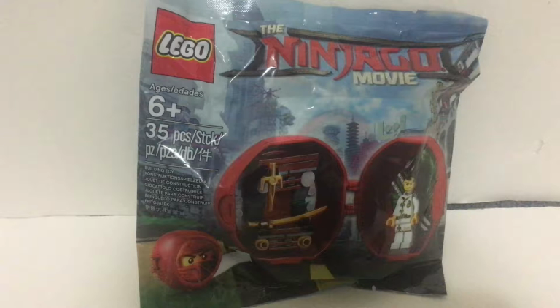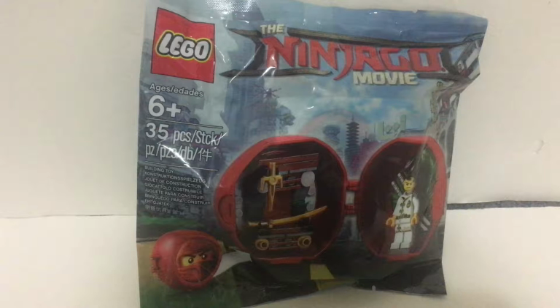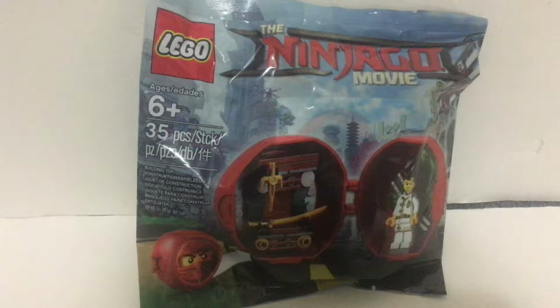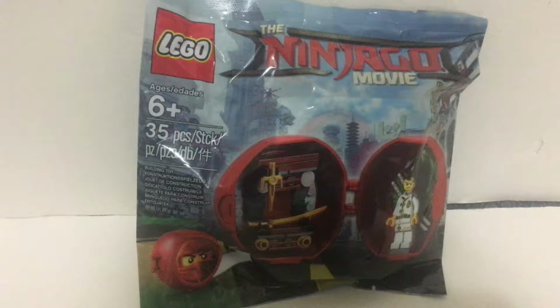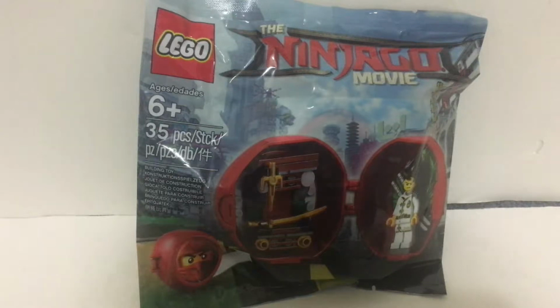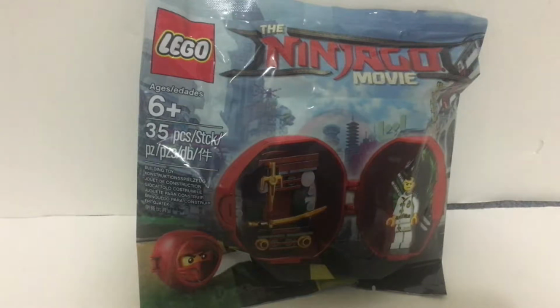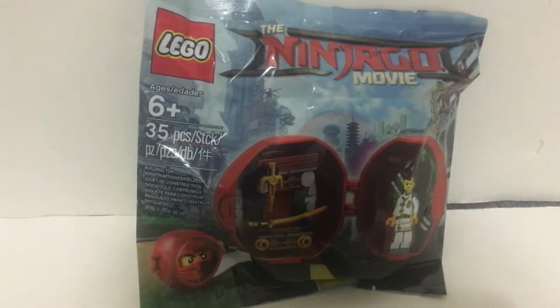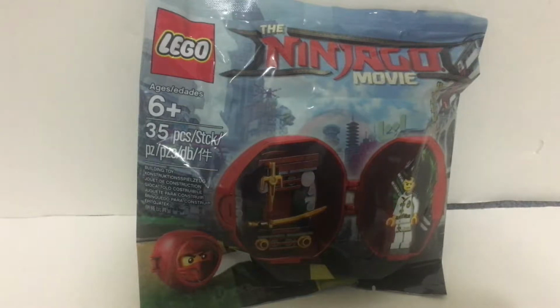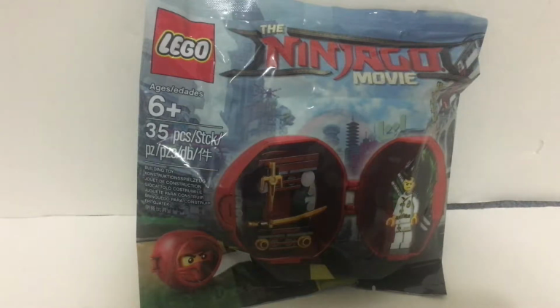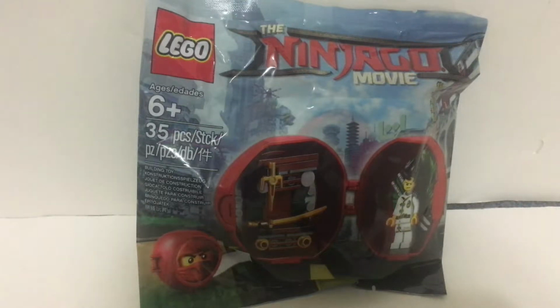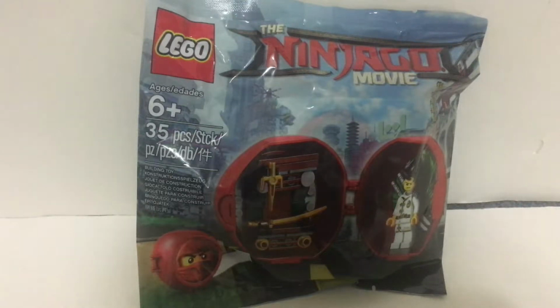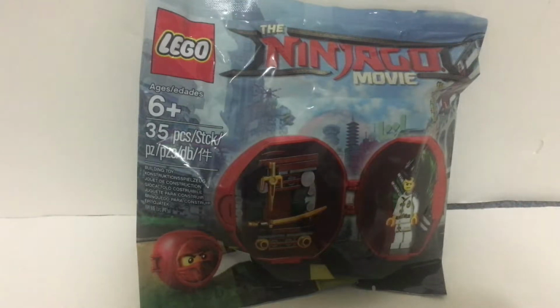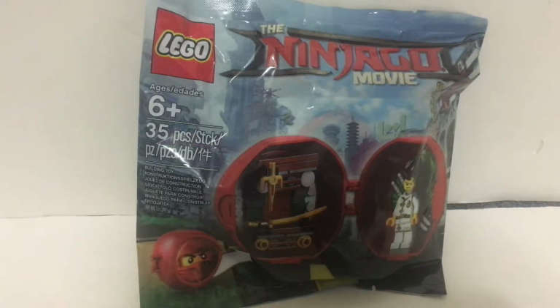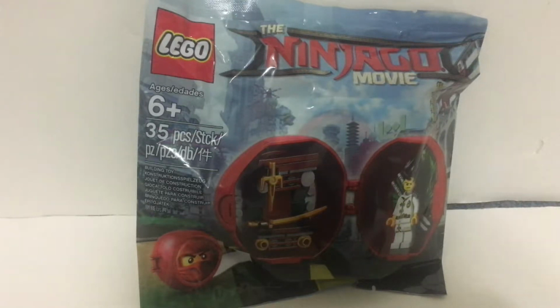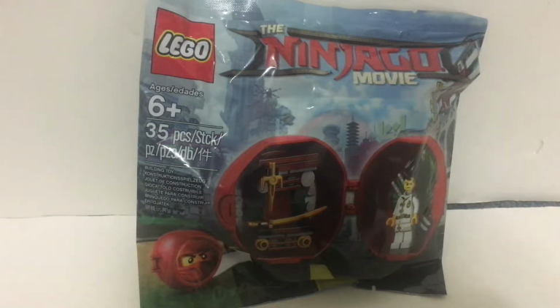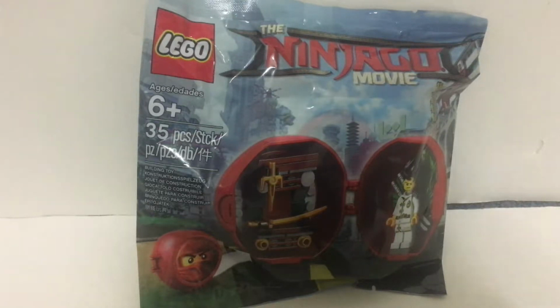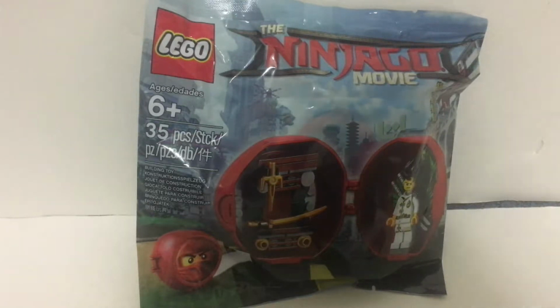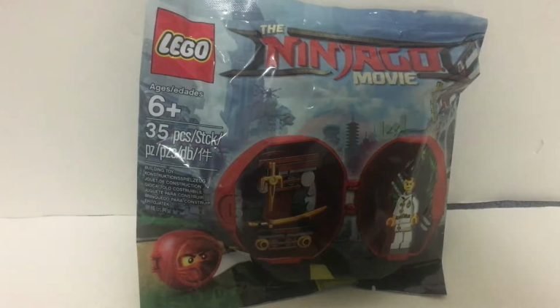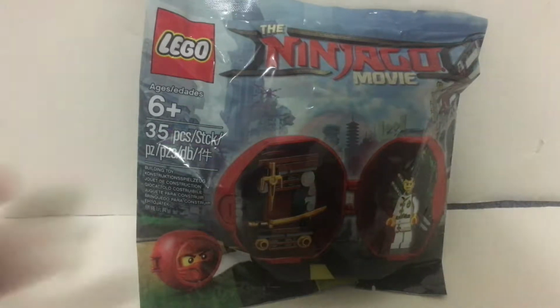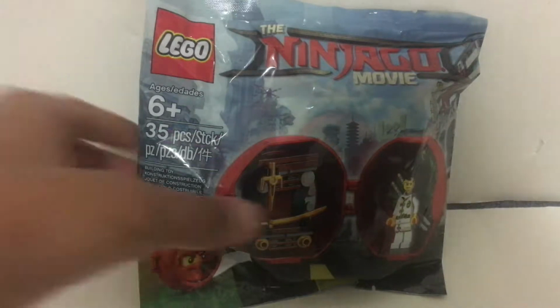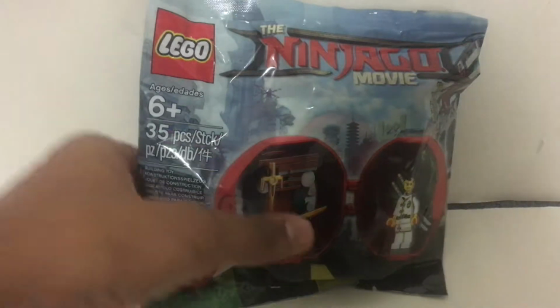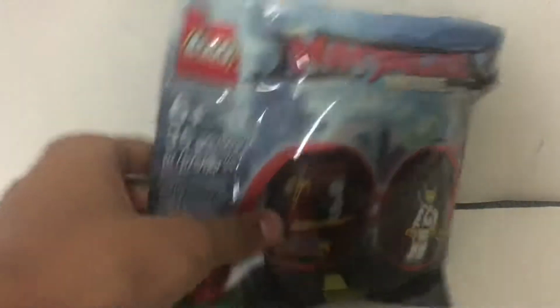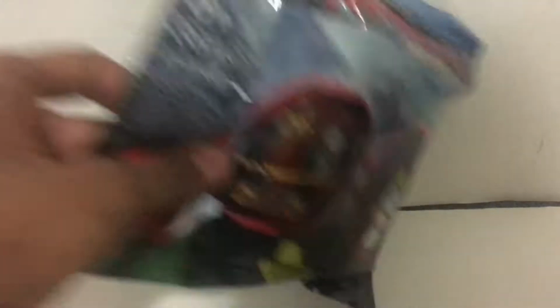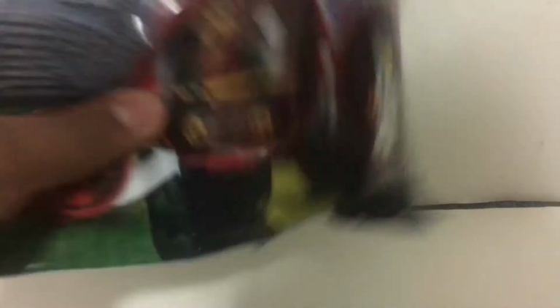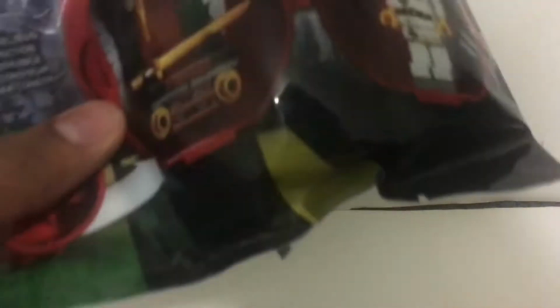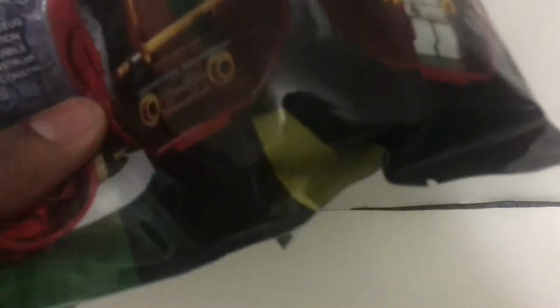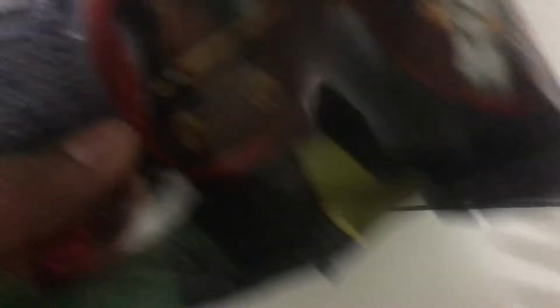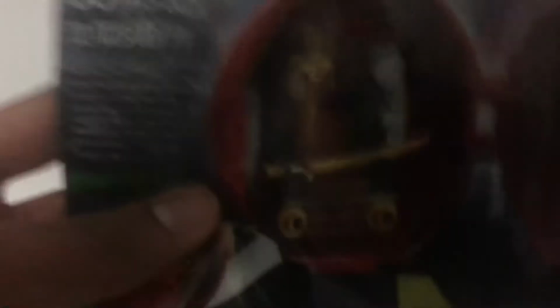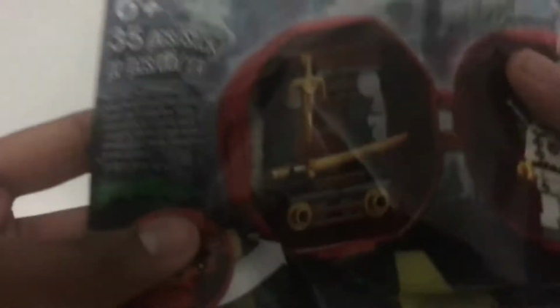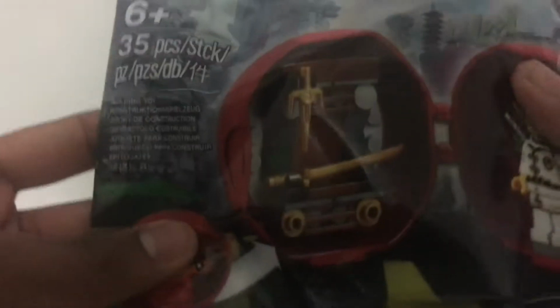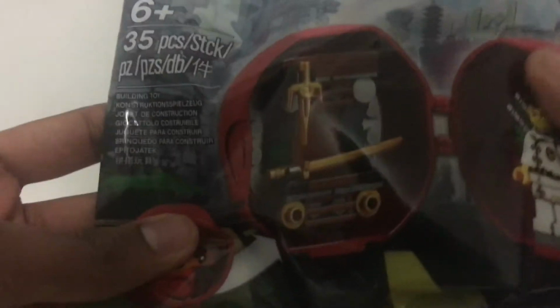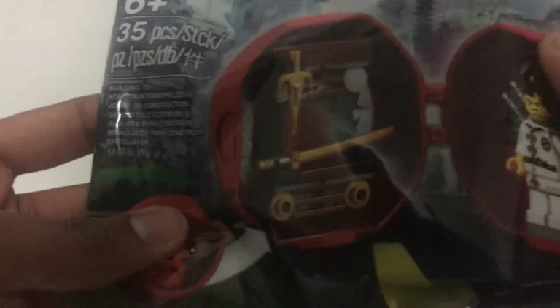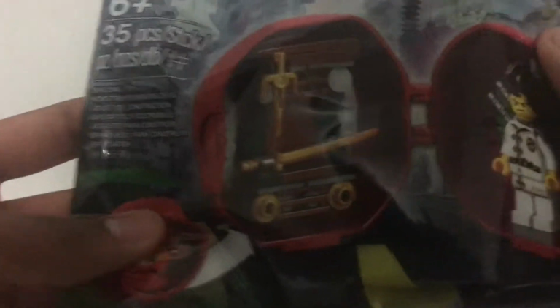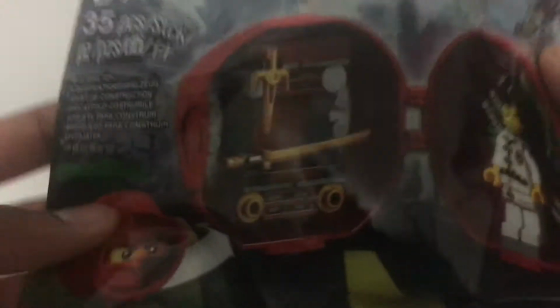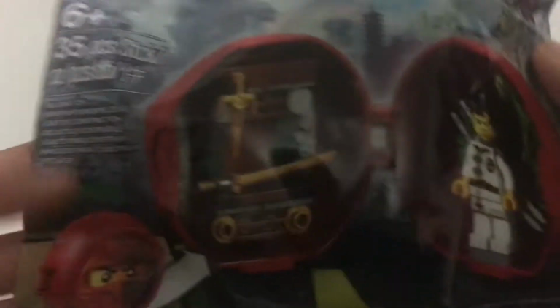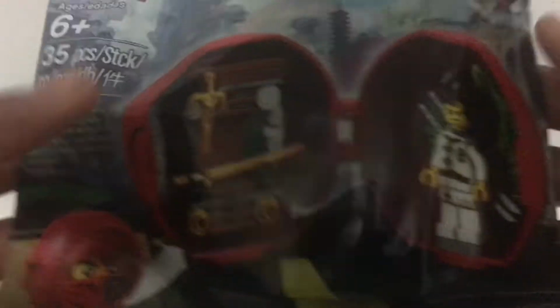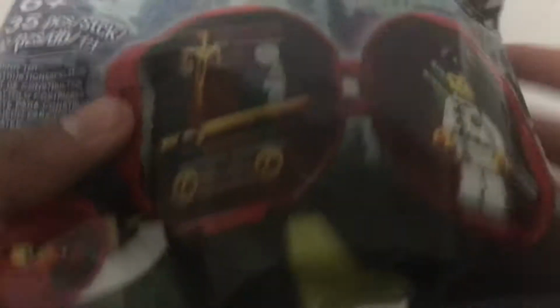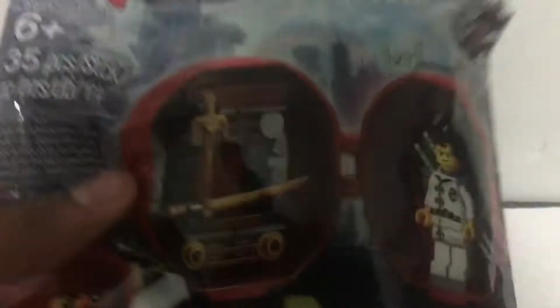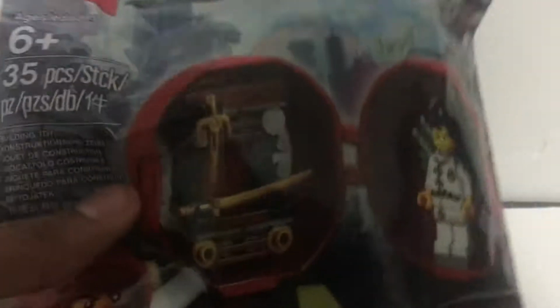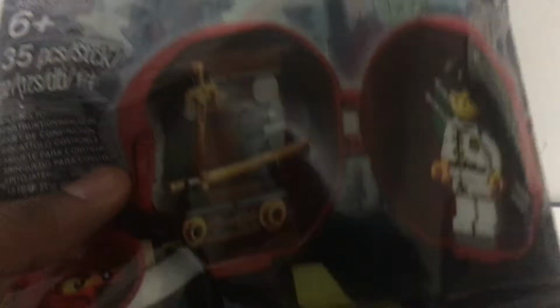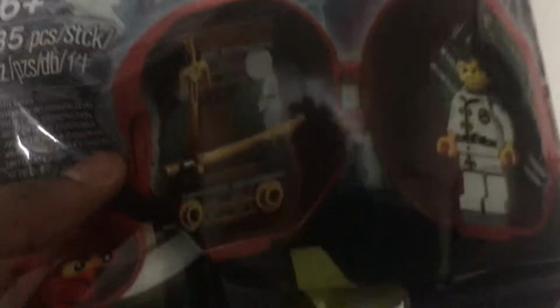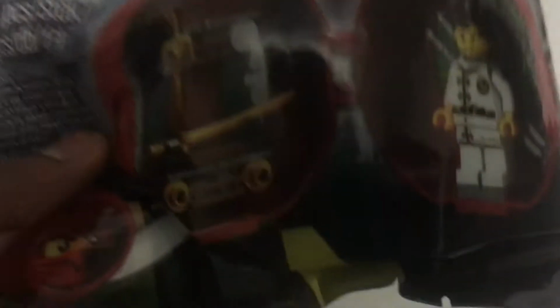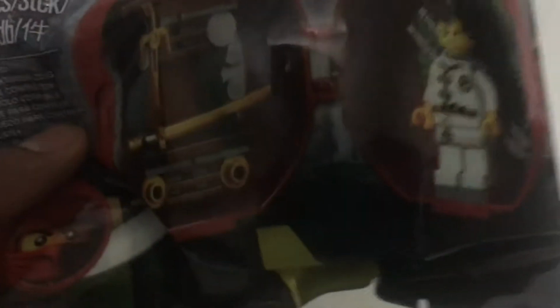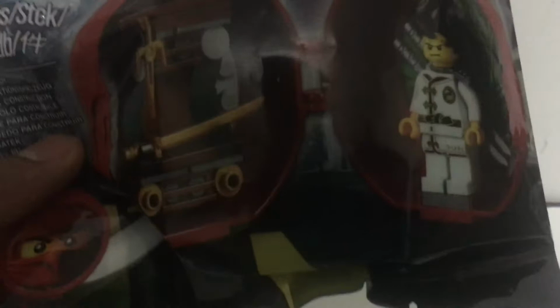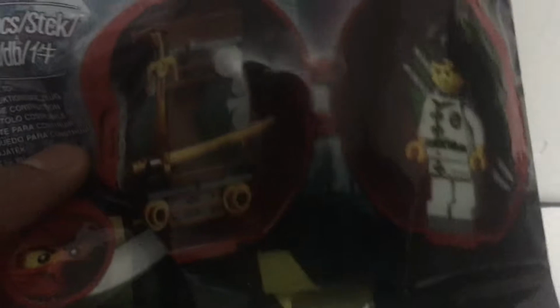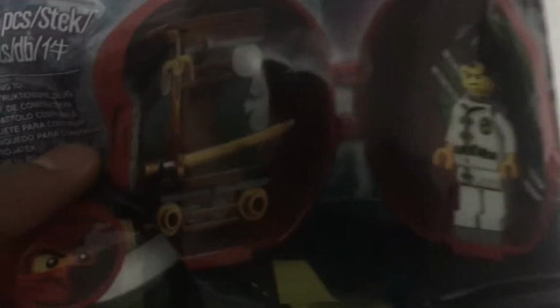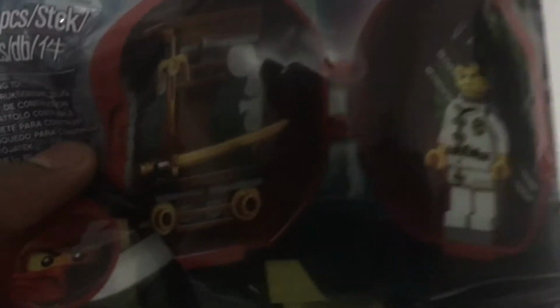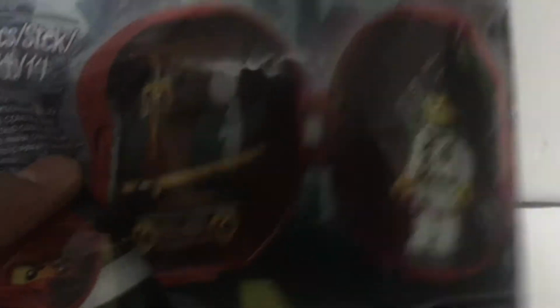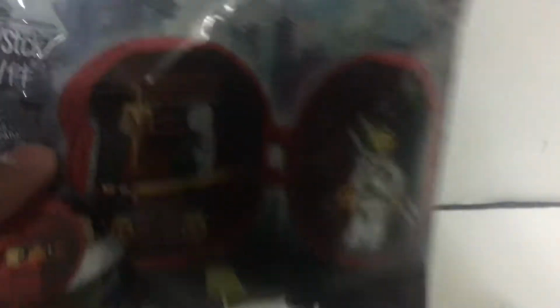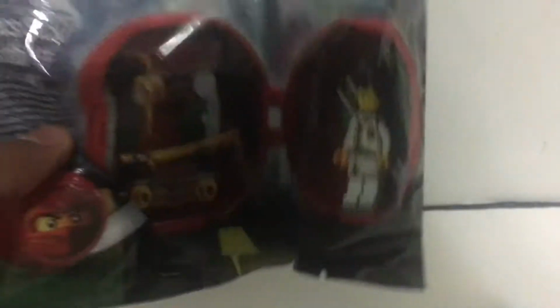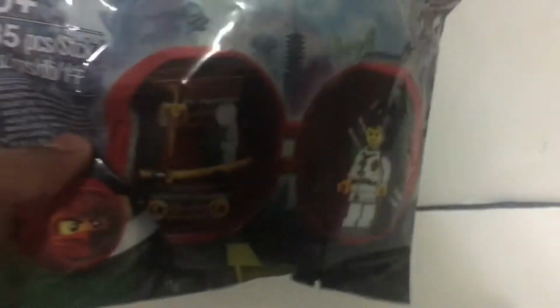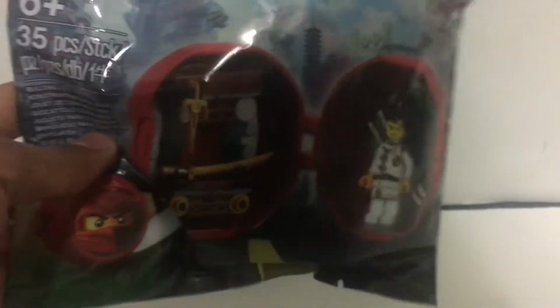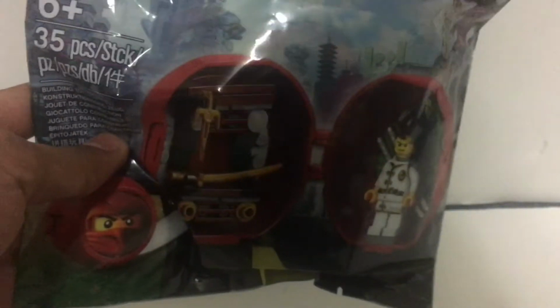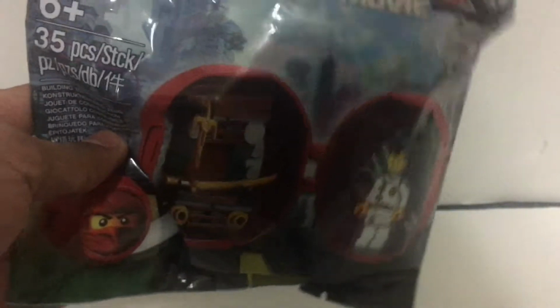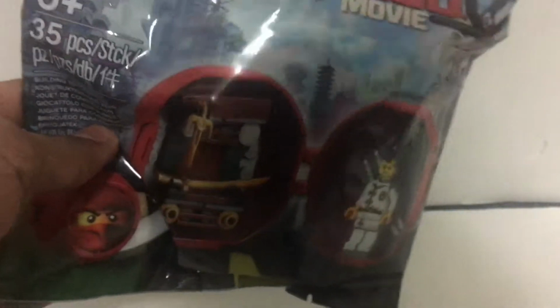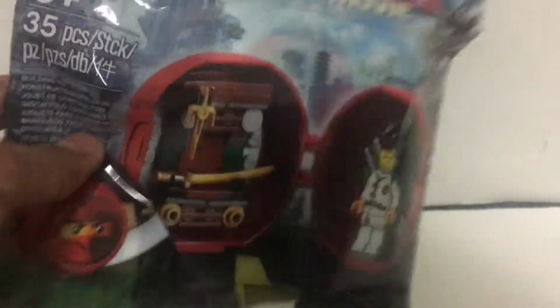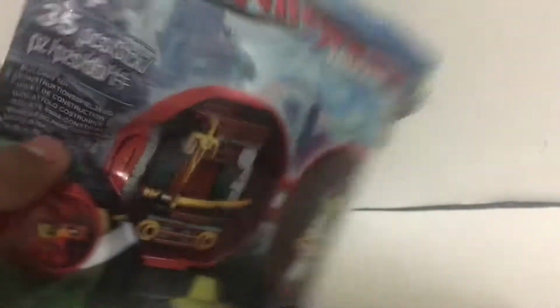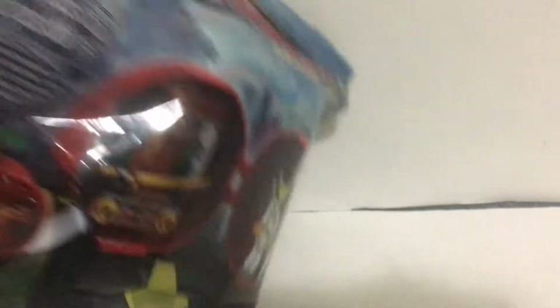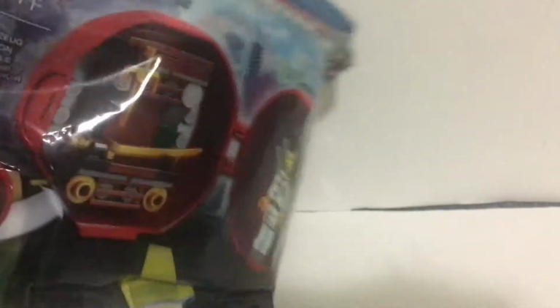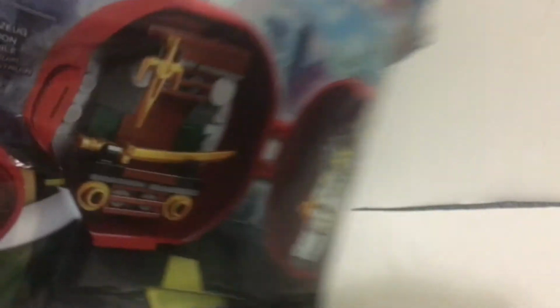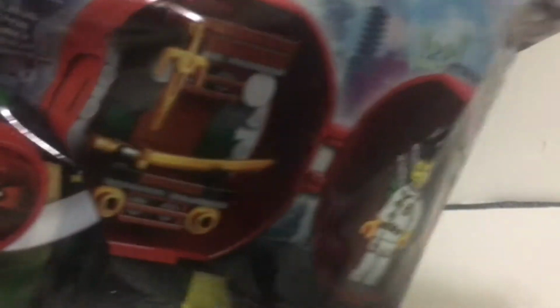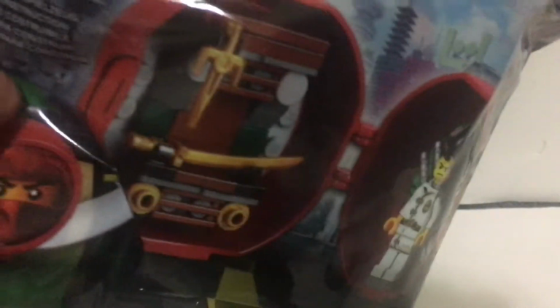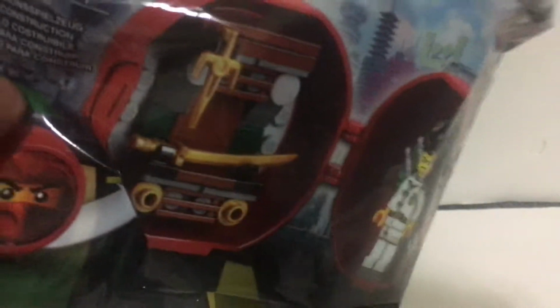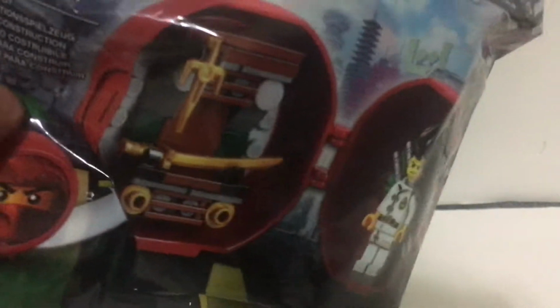Hey everyone, today I'm gonna review for you the Kai Dojo Pod — it's just a pod for the Lego Ninjago movie.